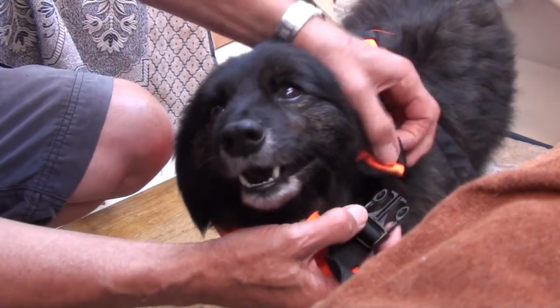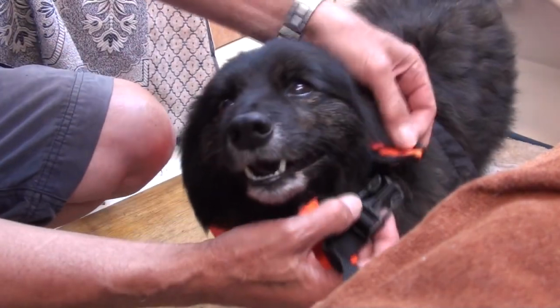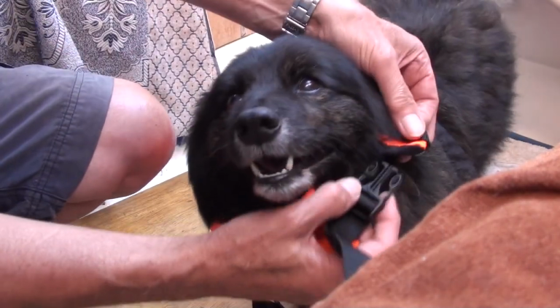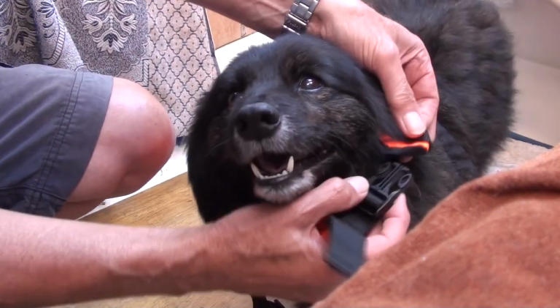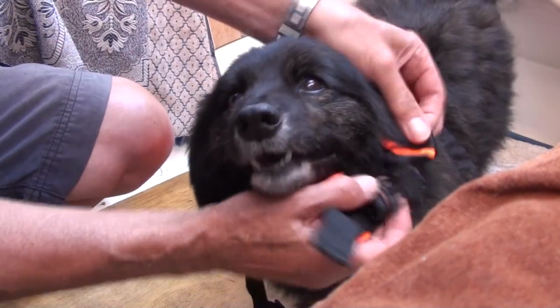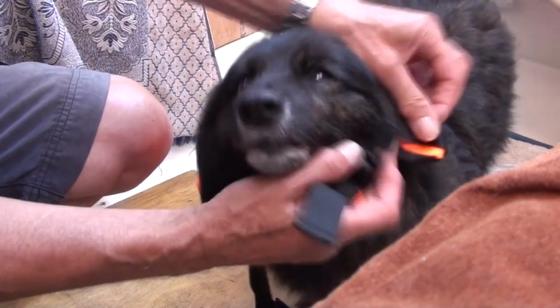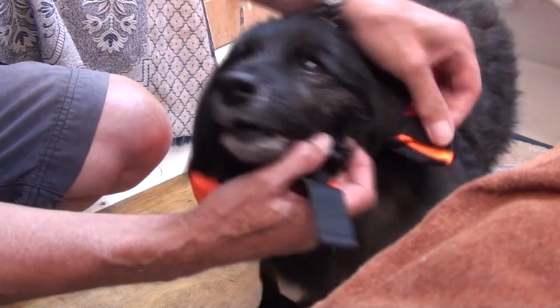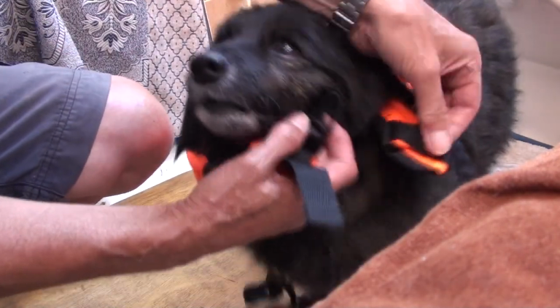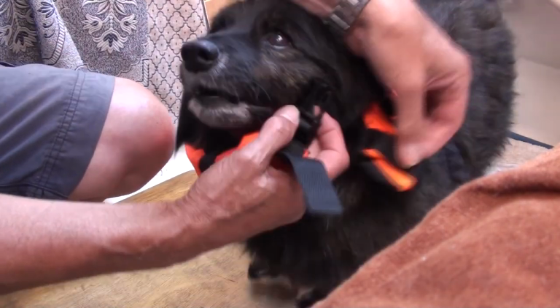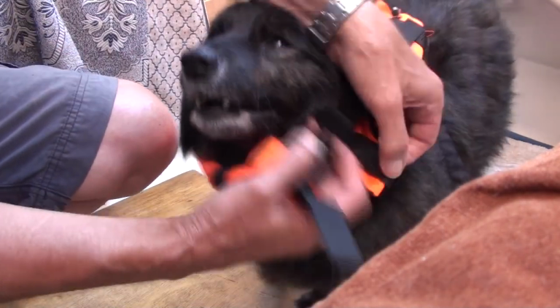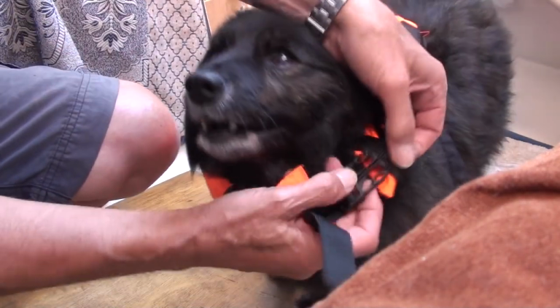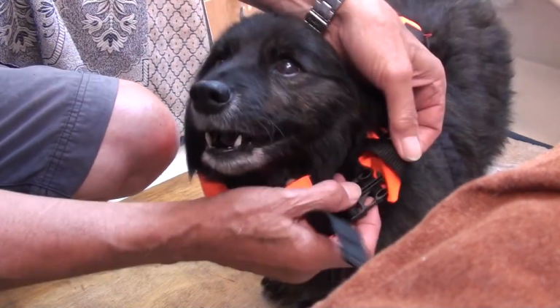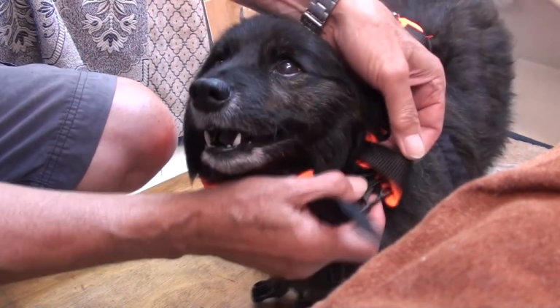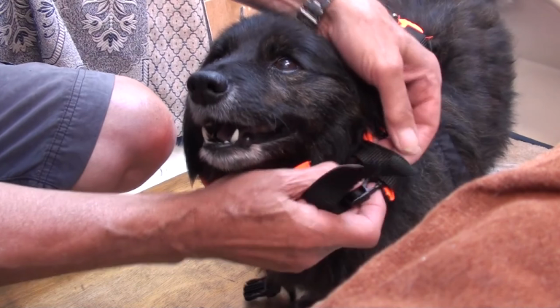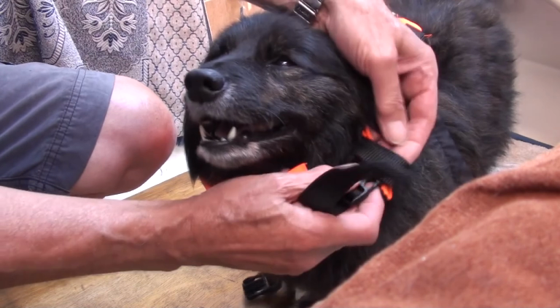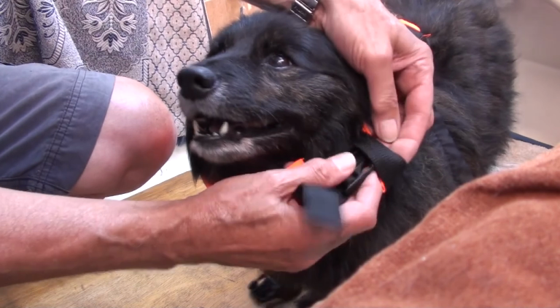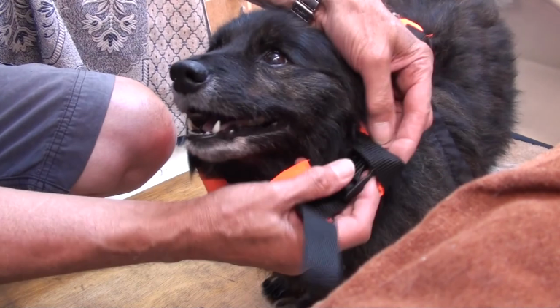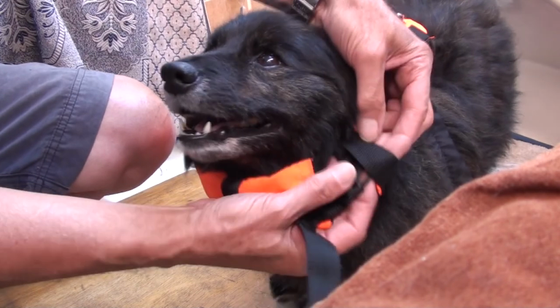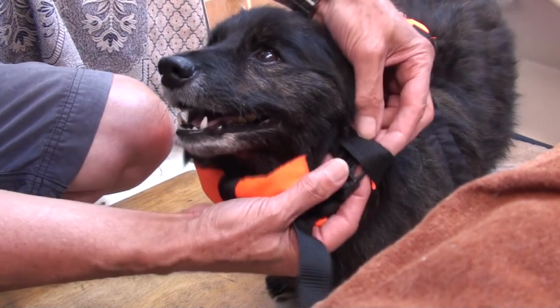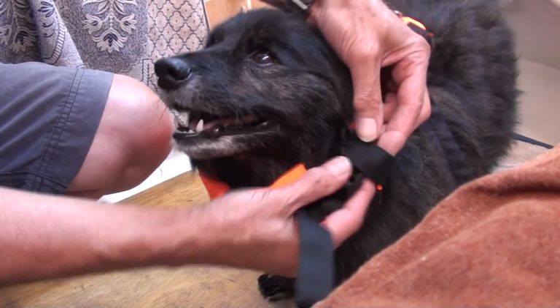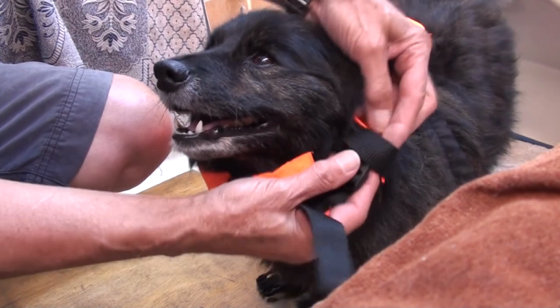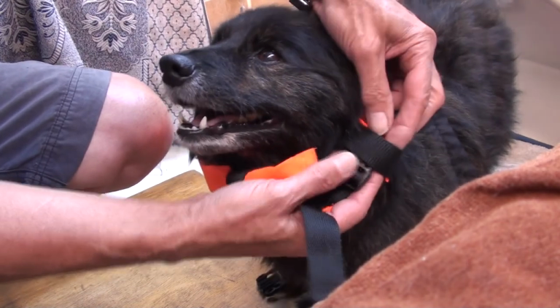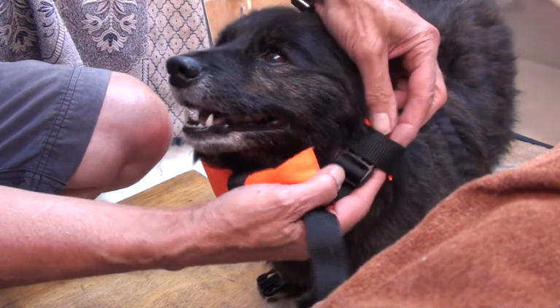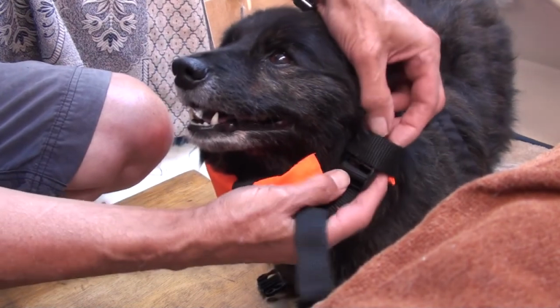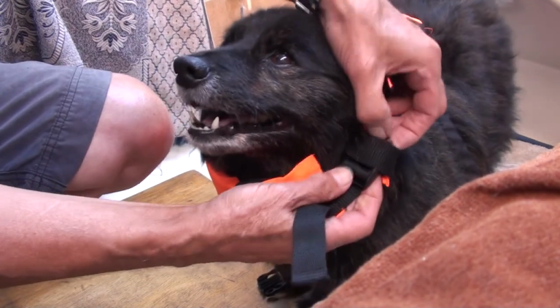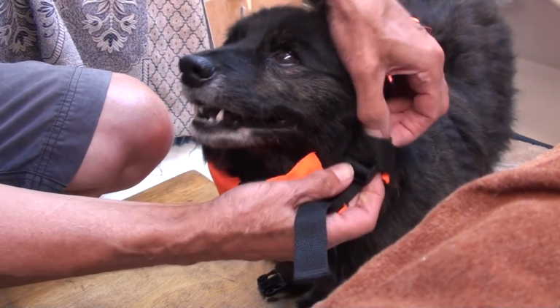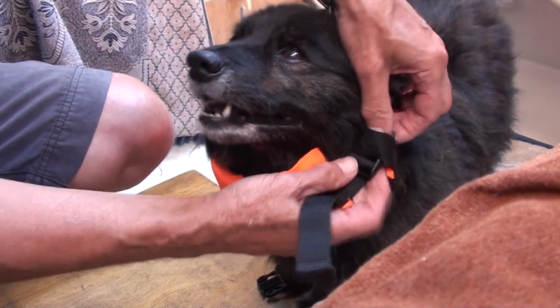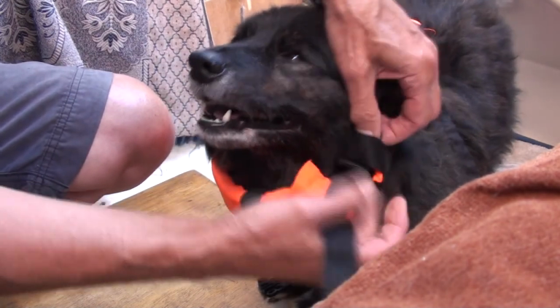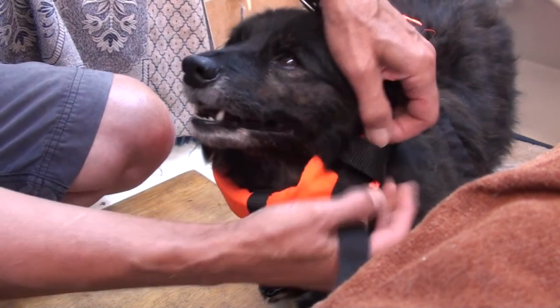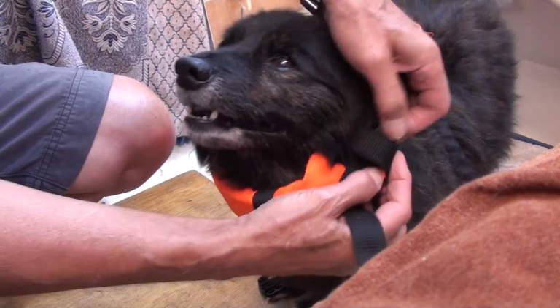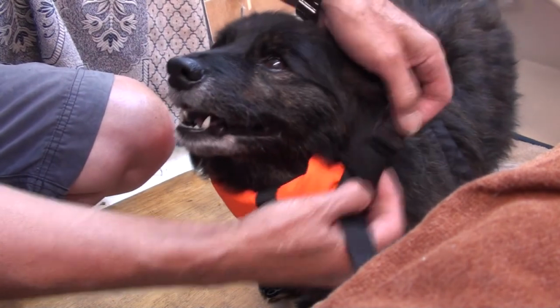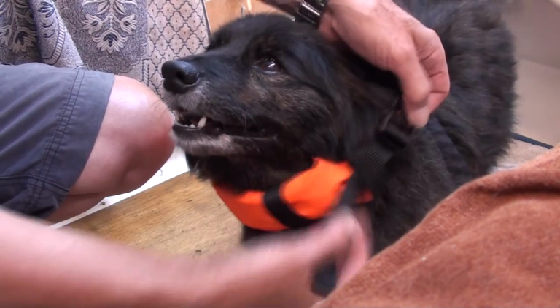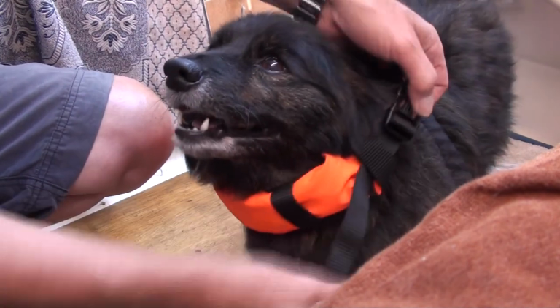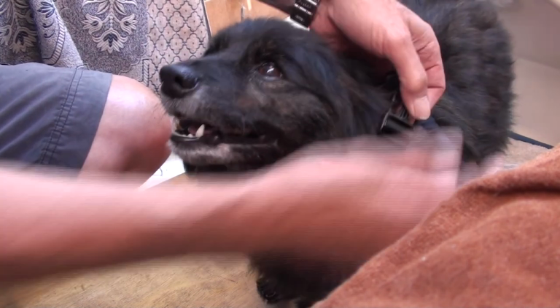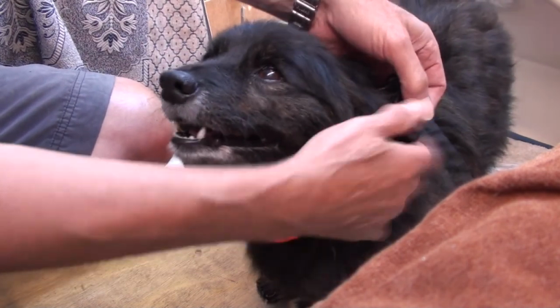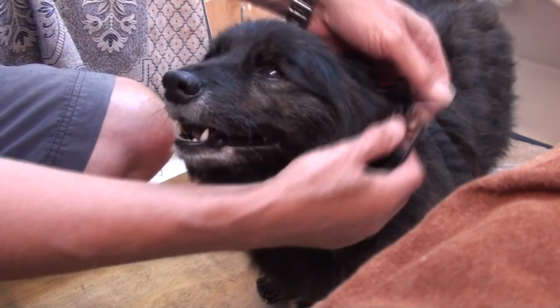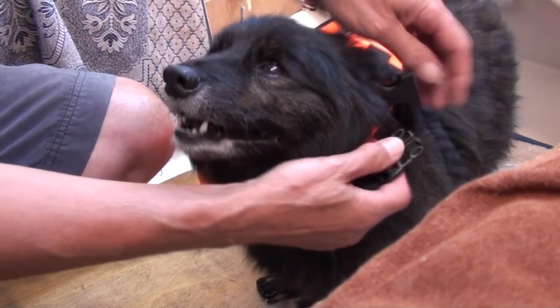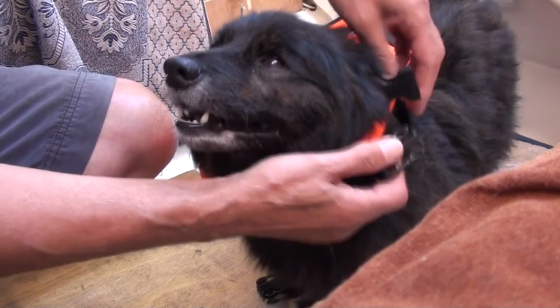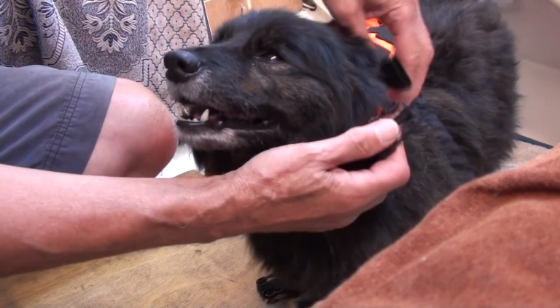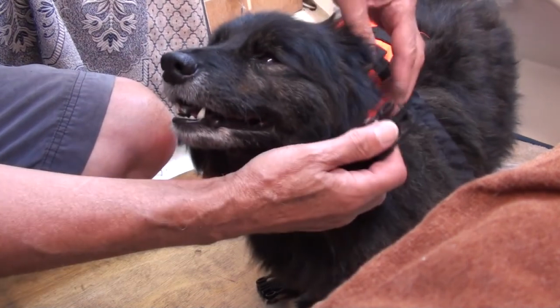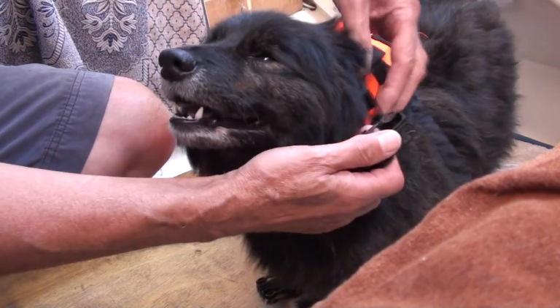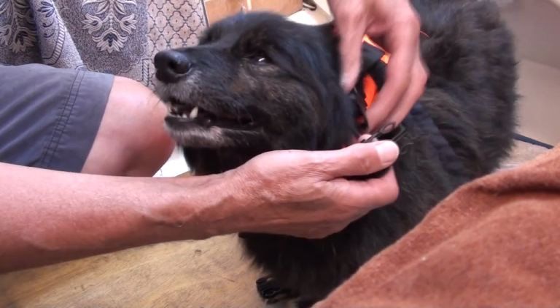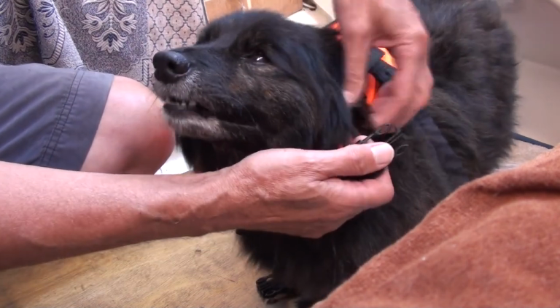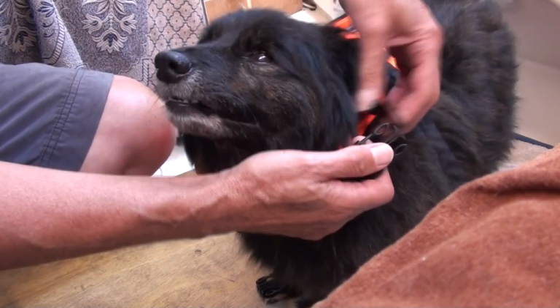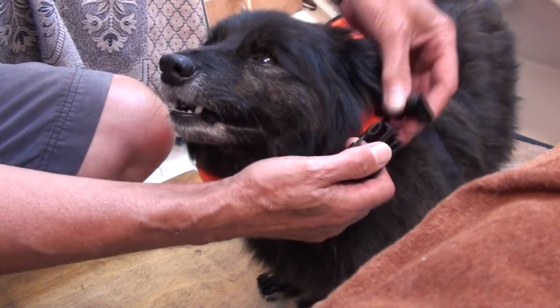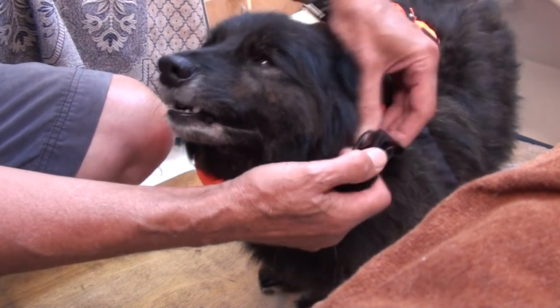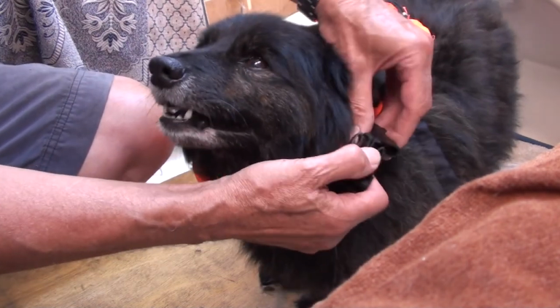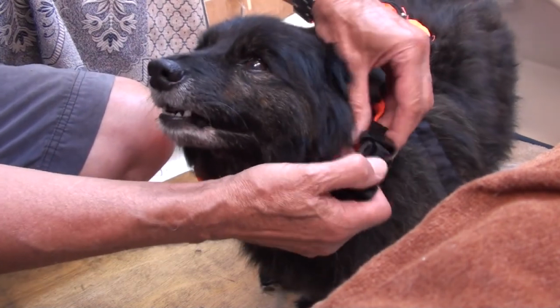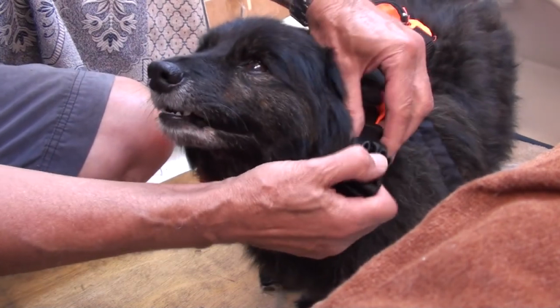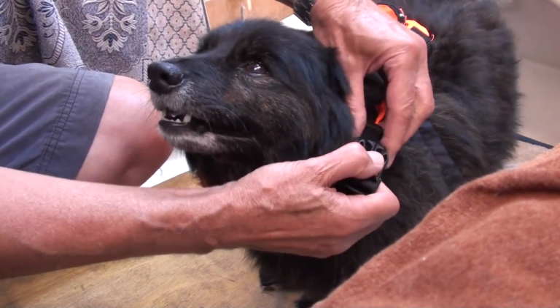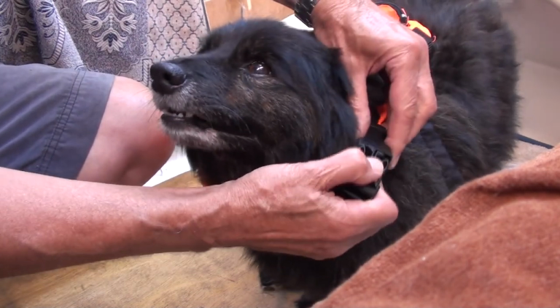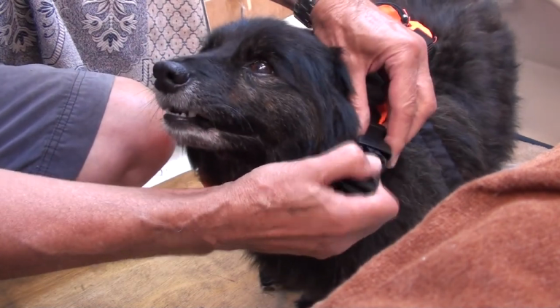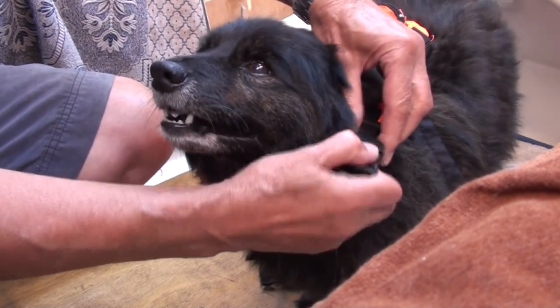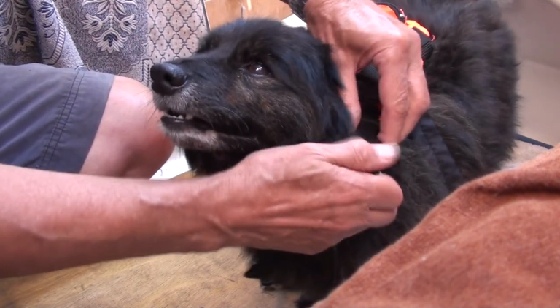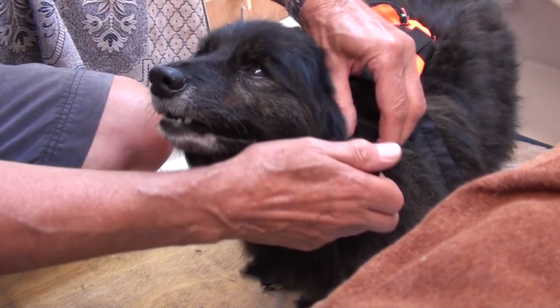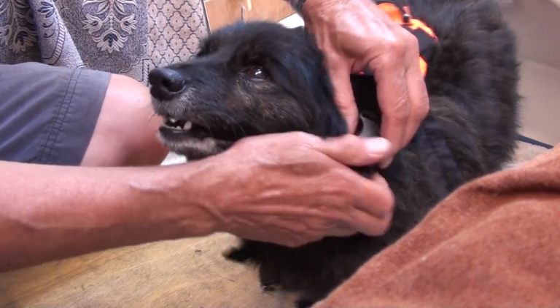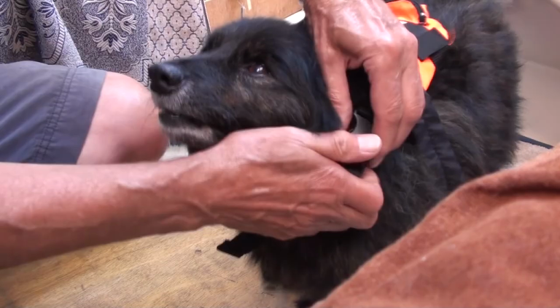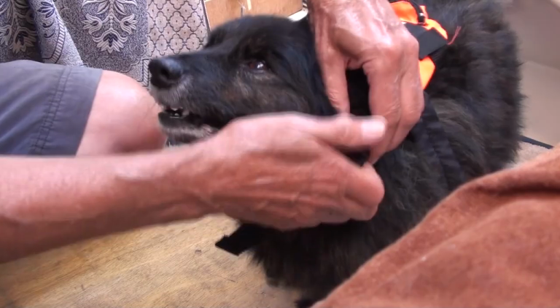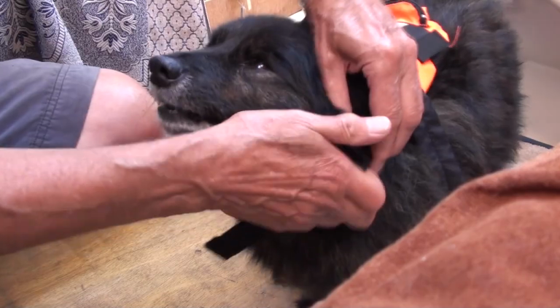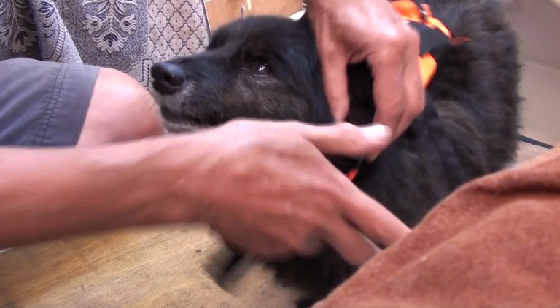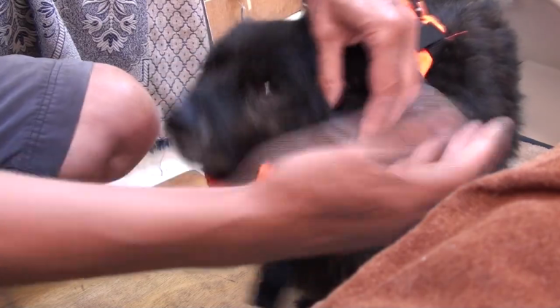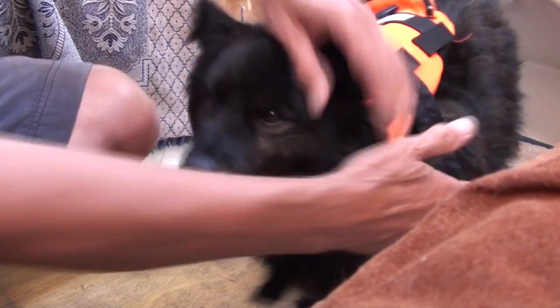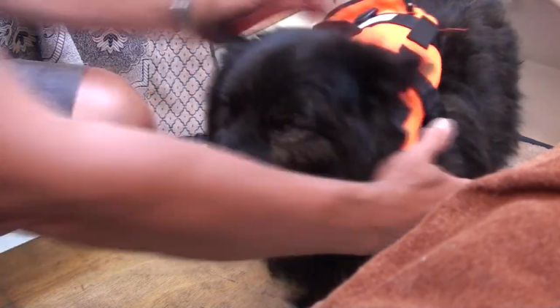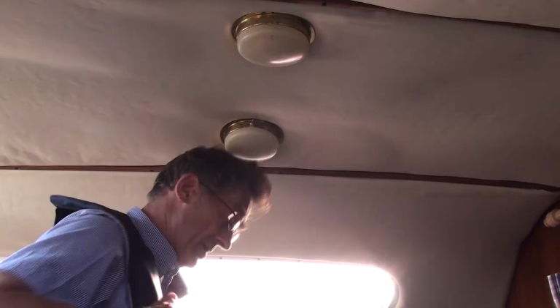First things first — got to bail out the dinghy. Get Charlie ashore just to do his little jobs and have a little walk.